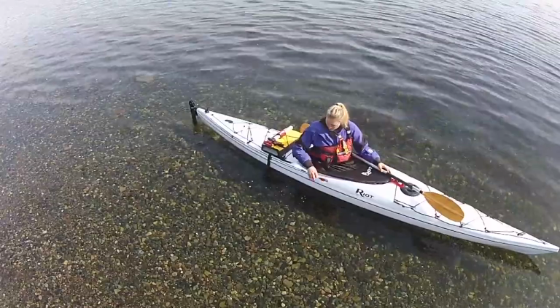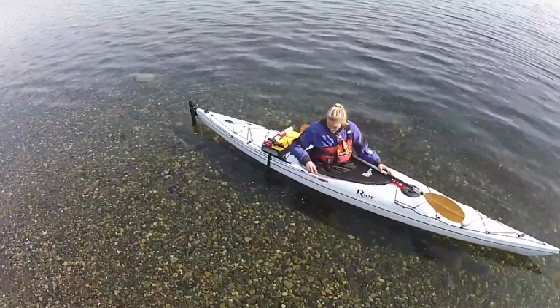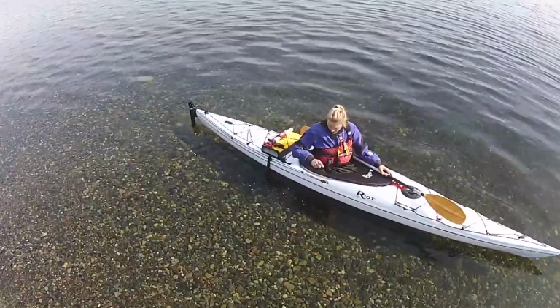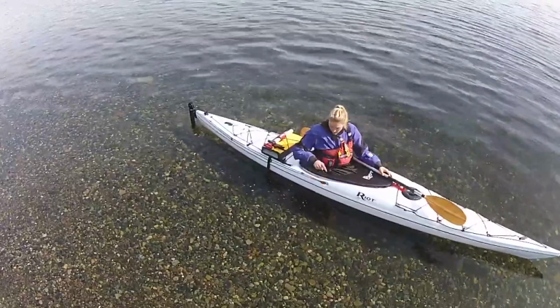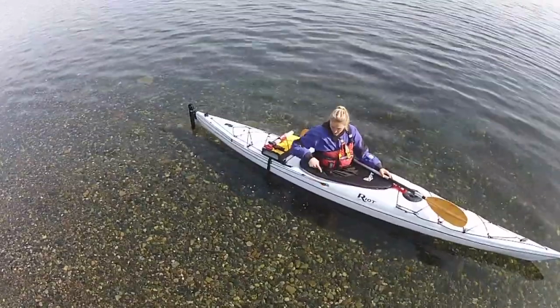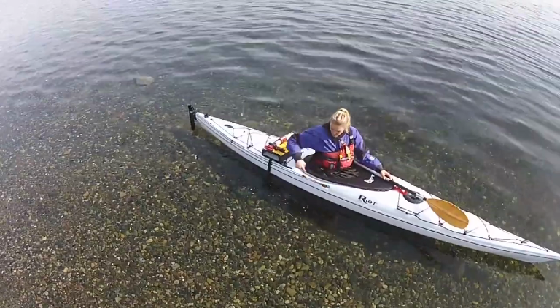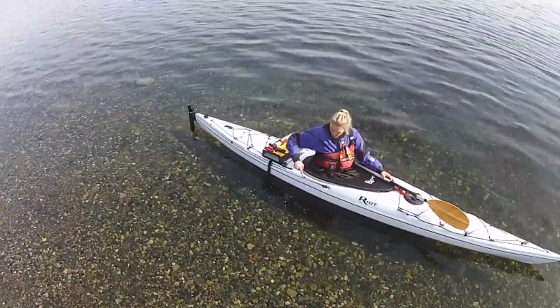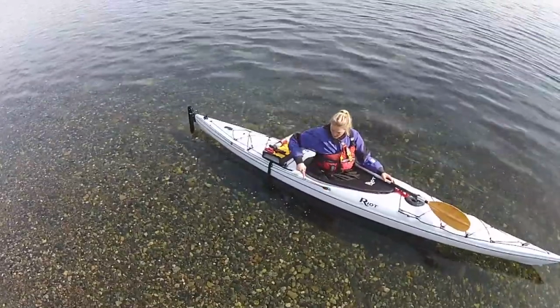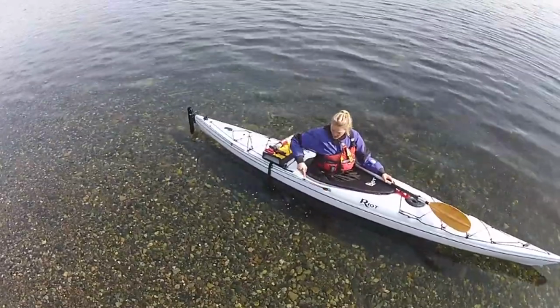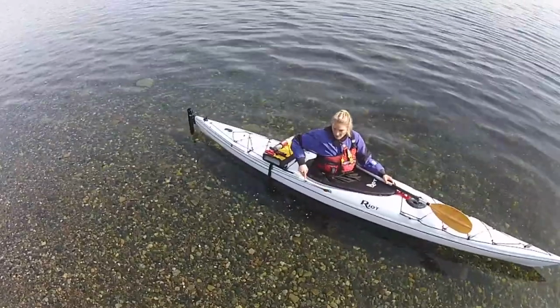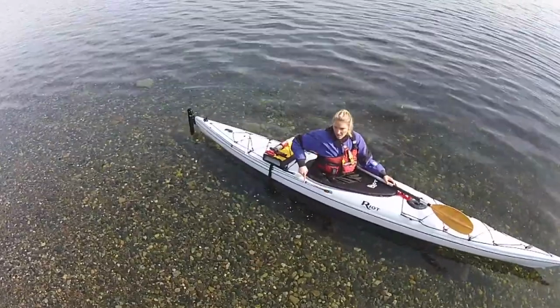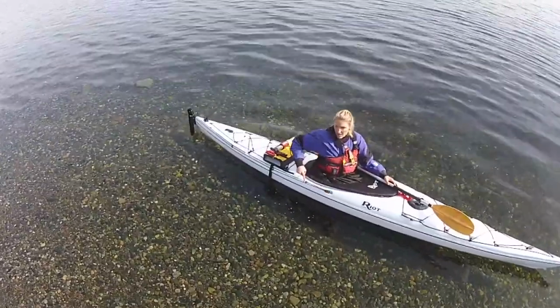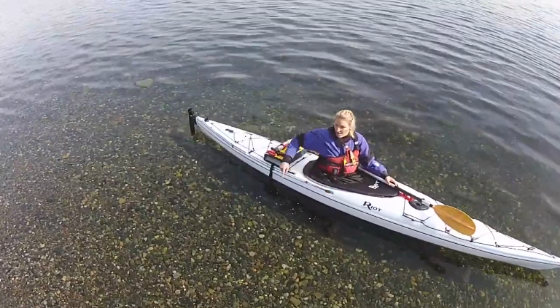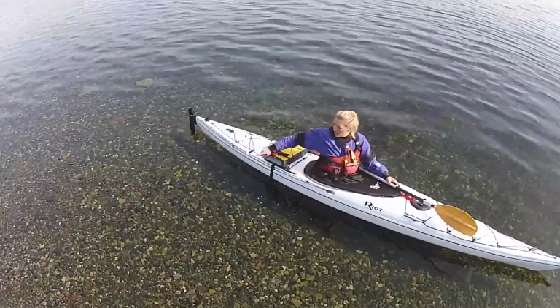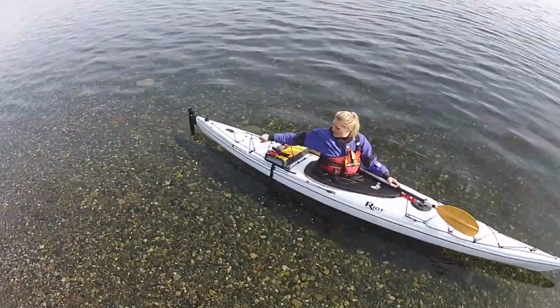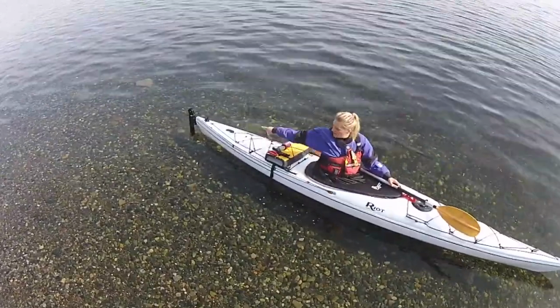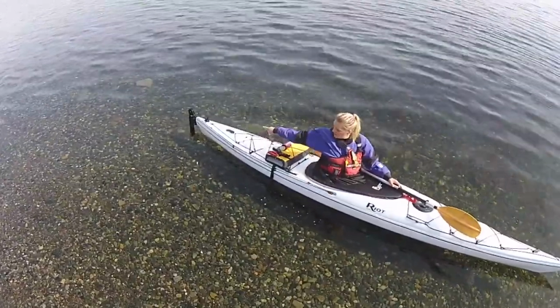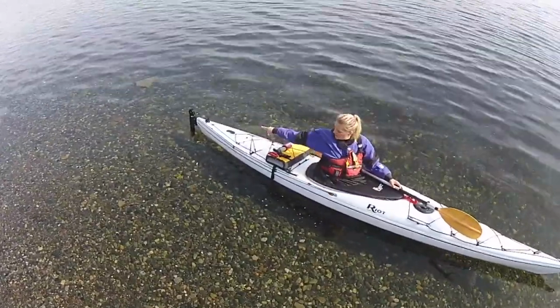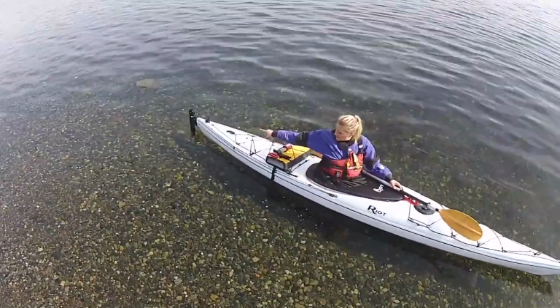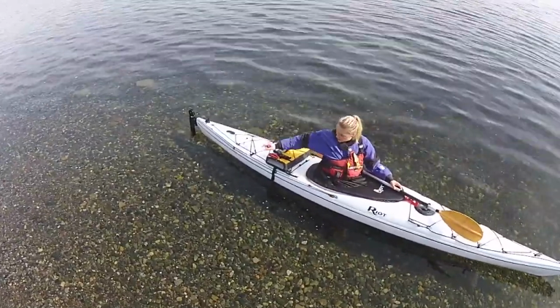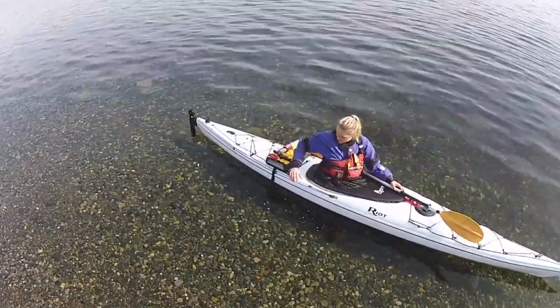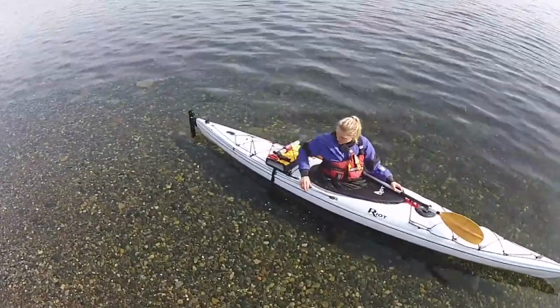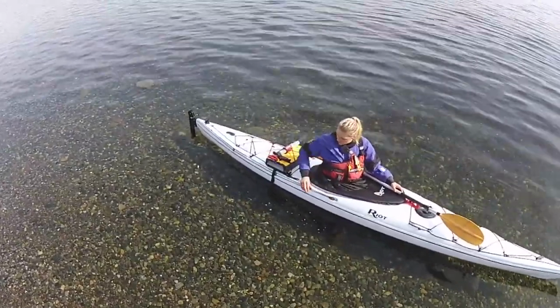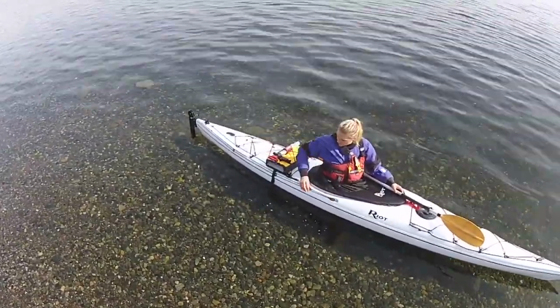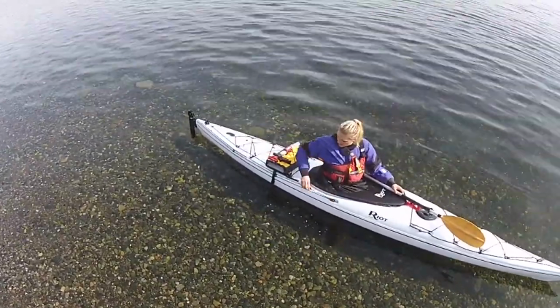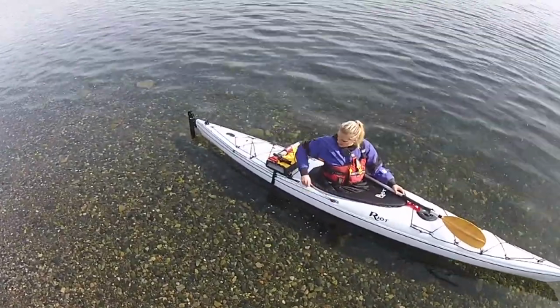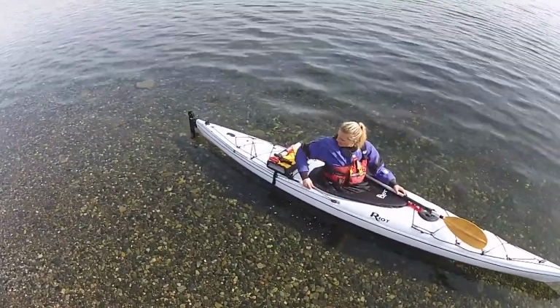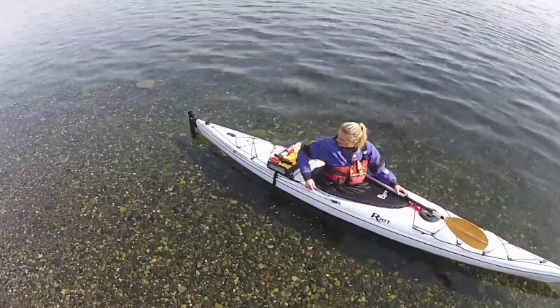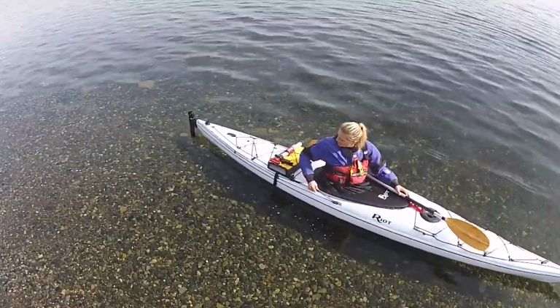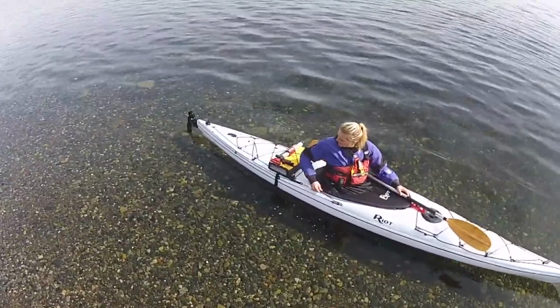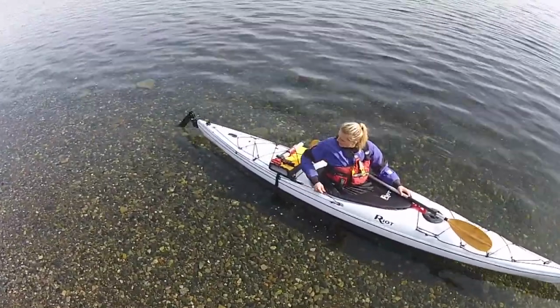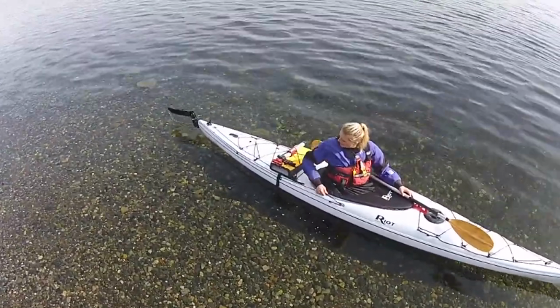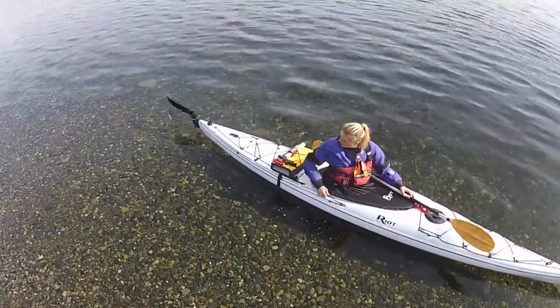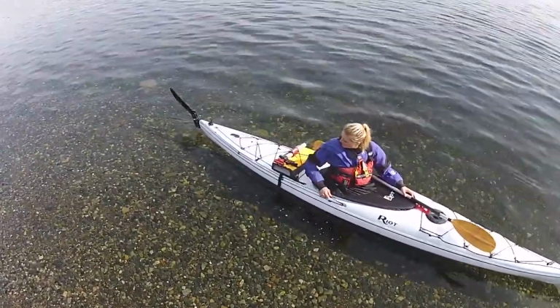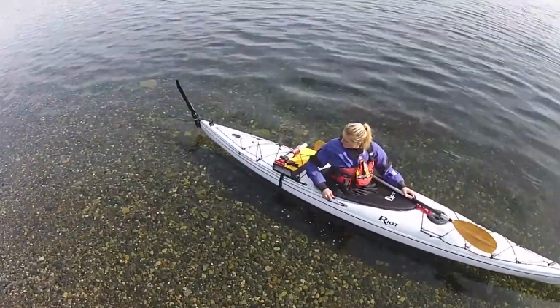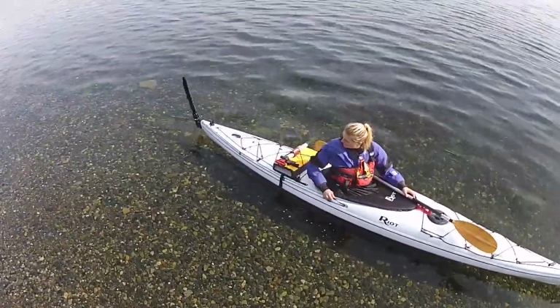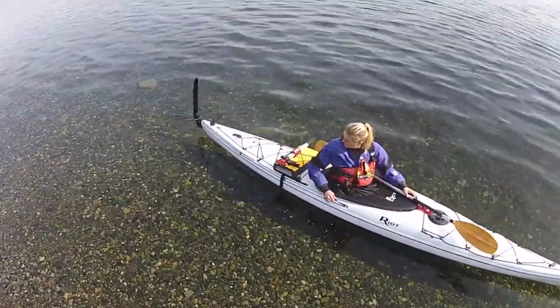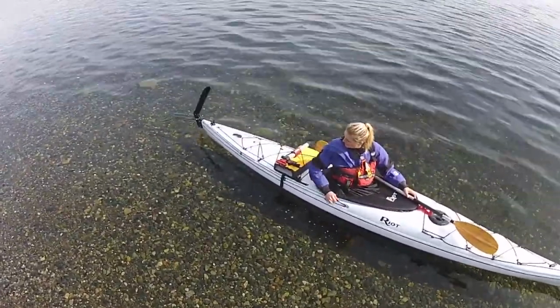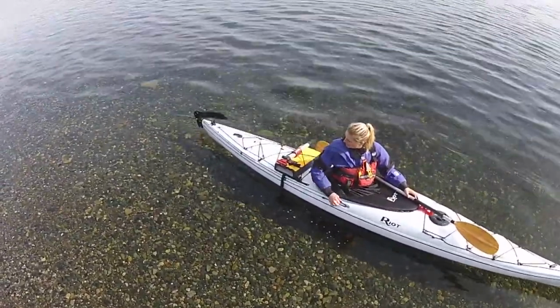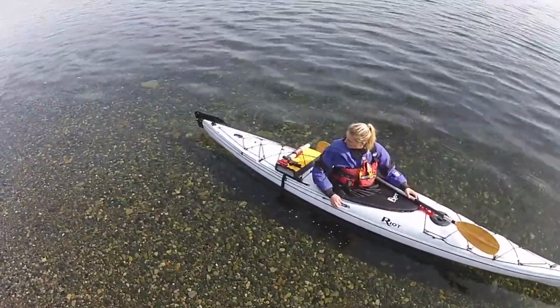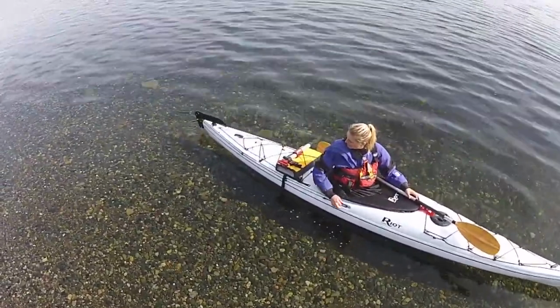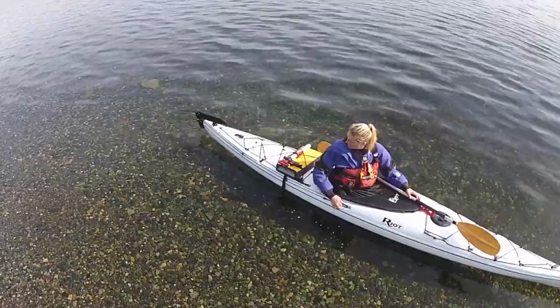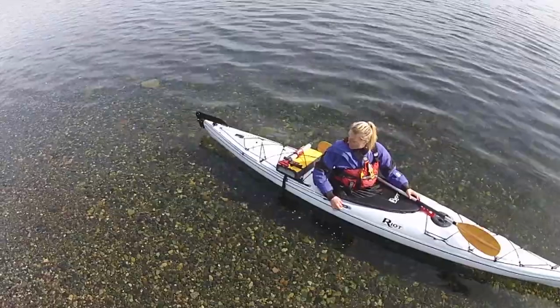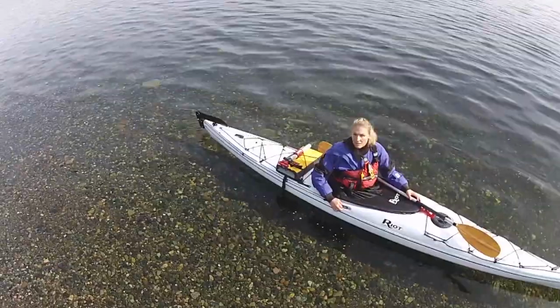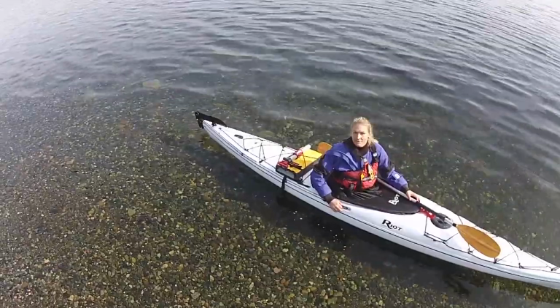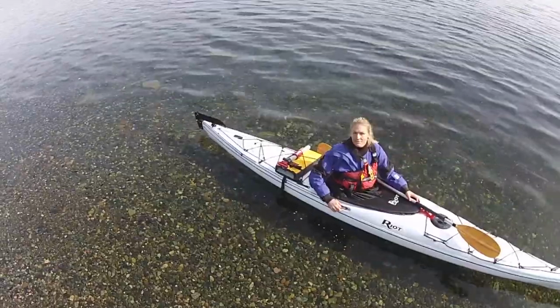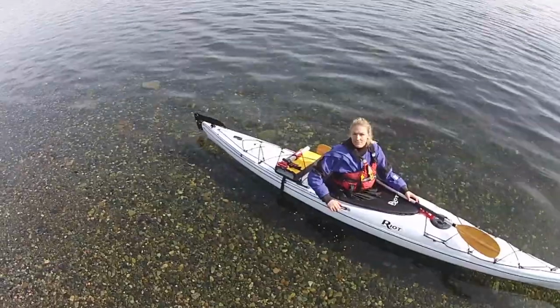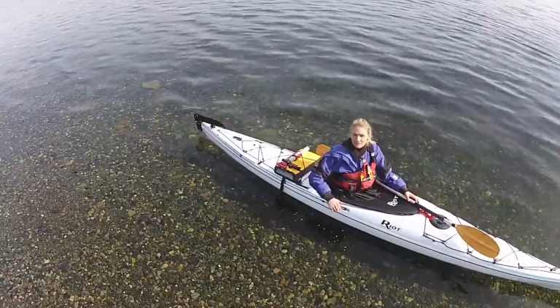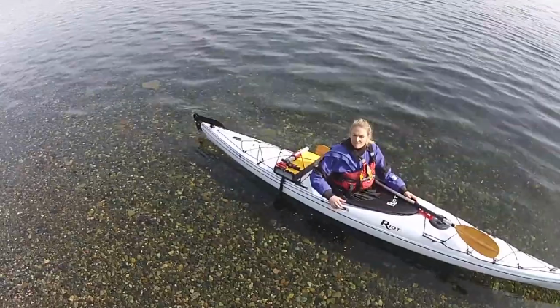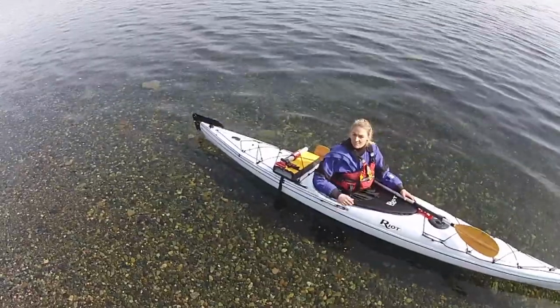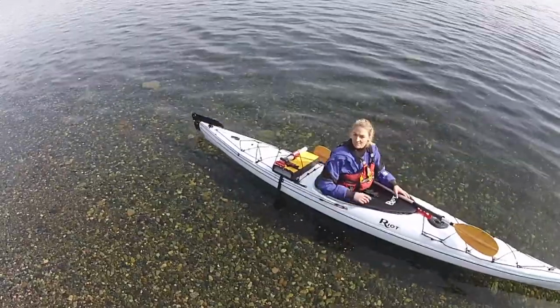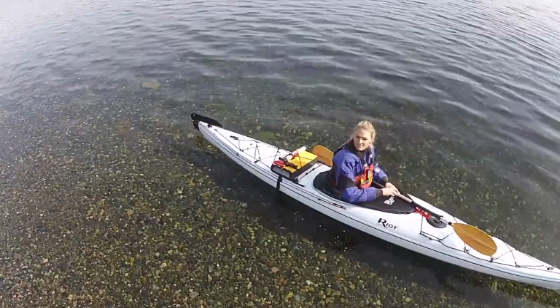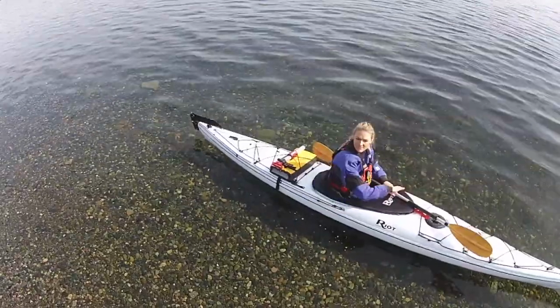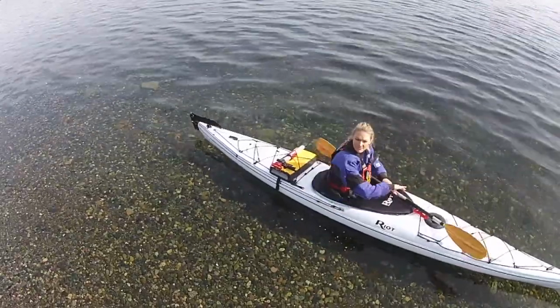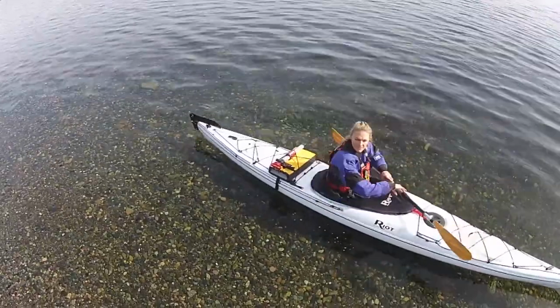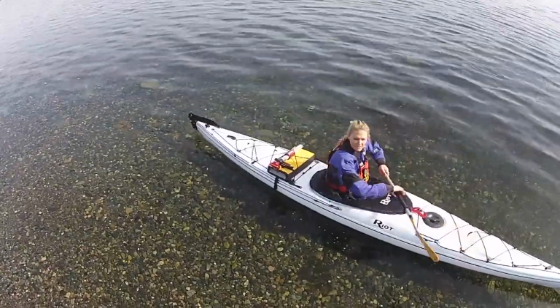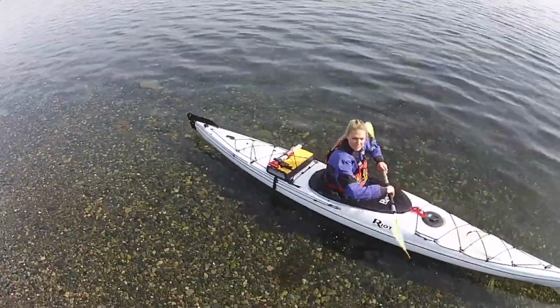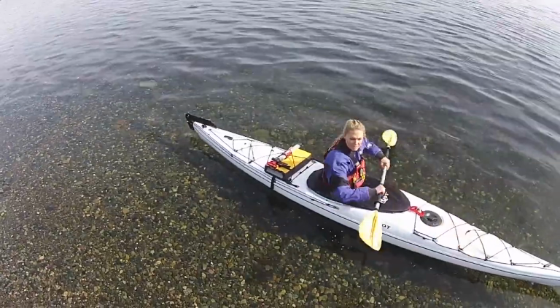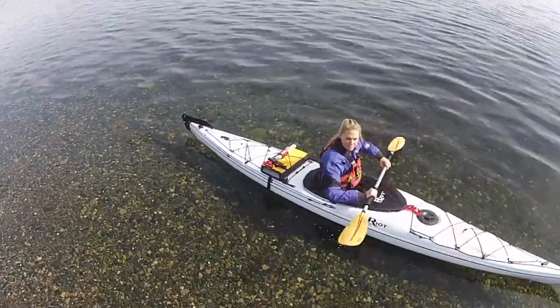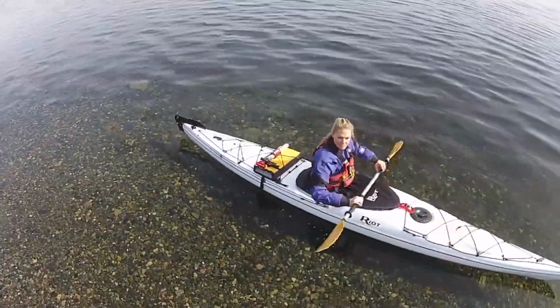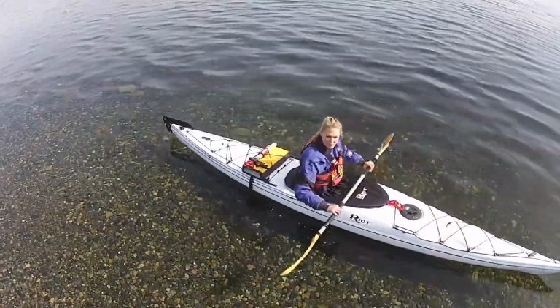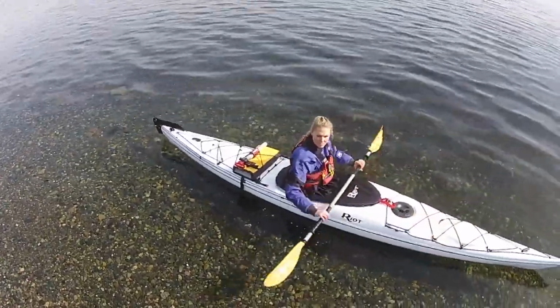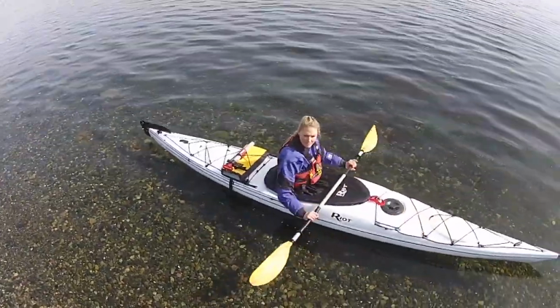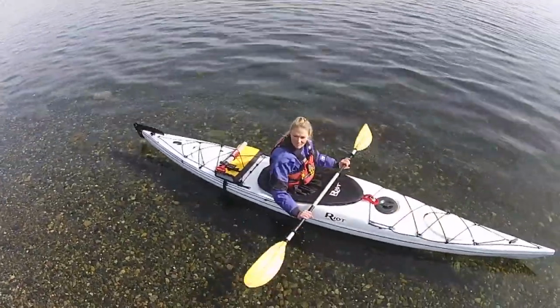If you want to put the rudder back up, you simply go to the back knot again — the furthest back — pull it forward, and you are able to manipulate your rudder up and down.